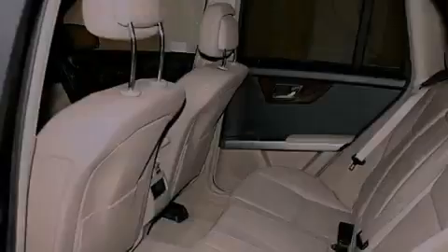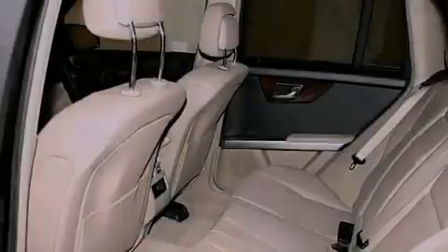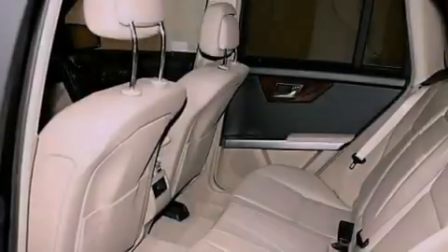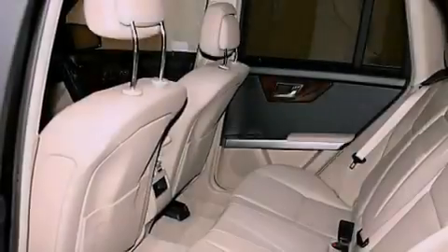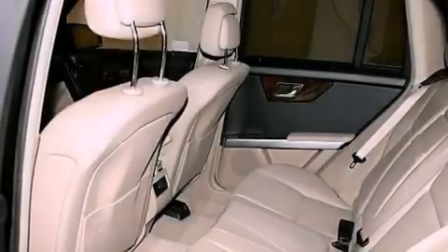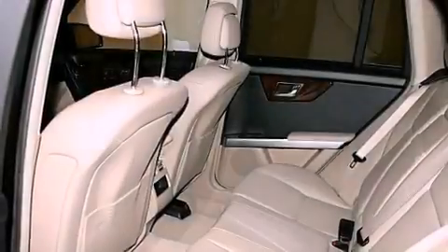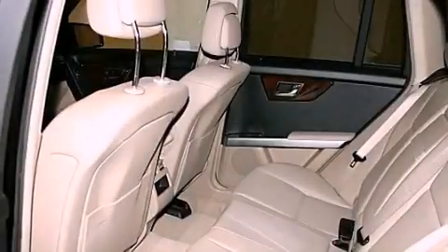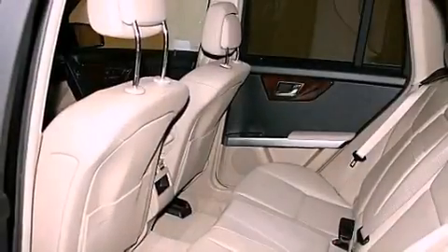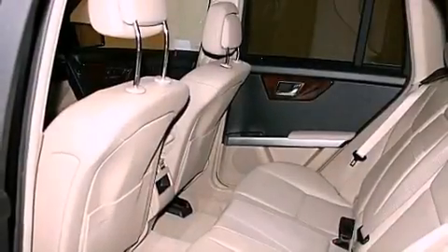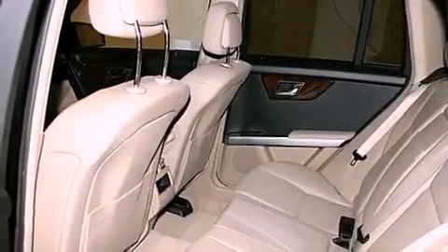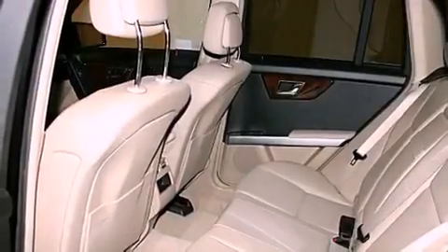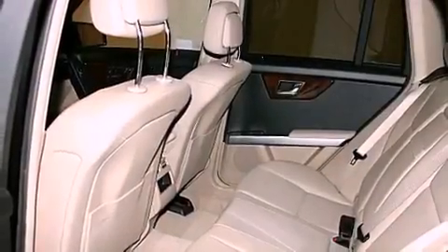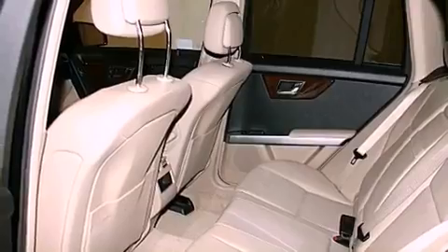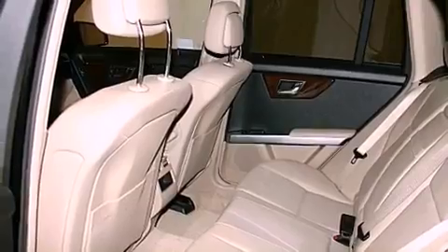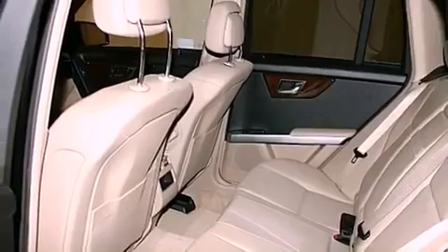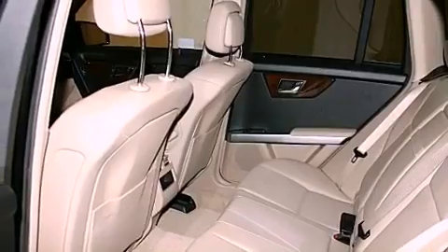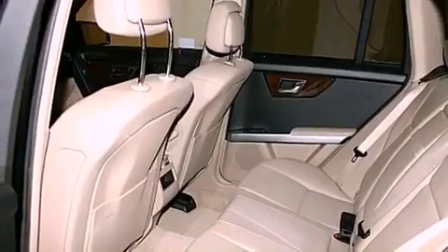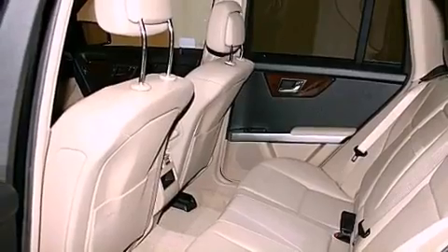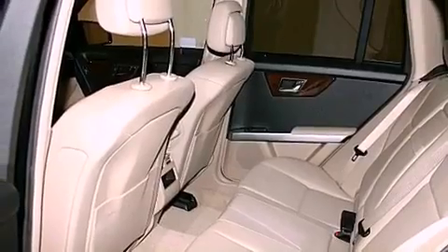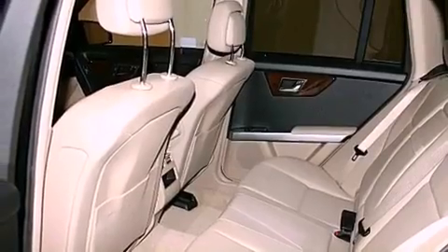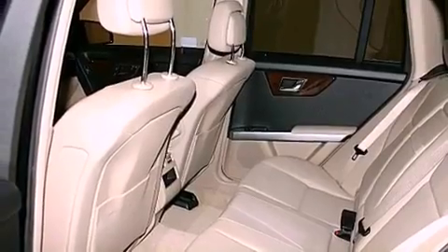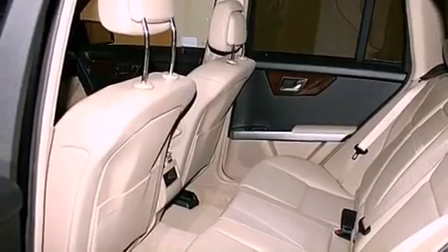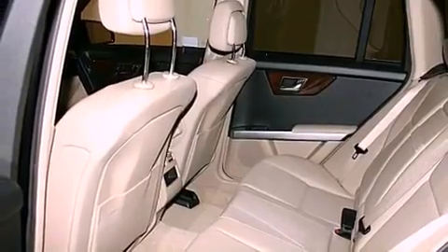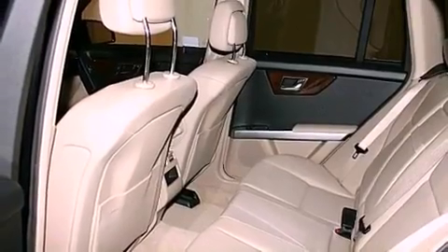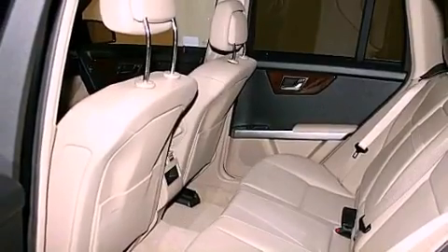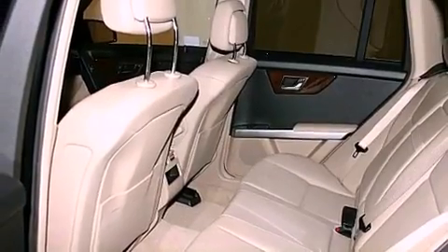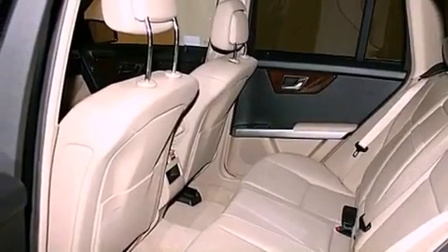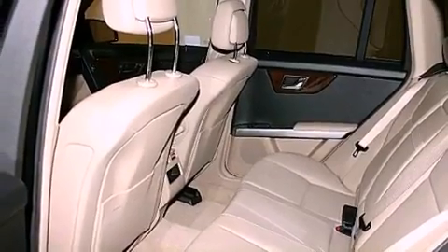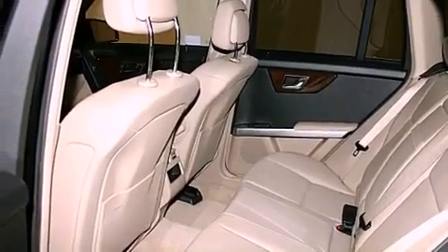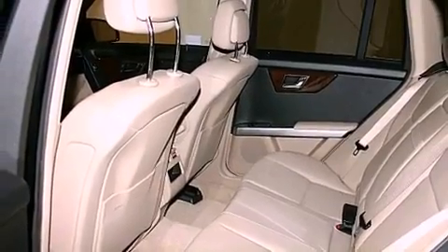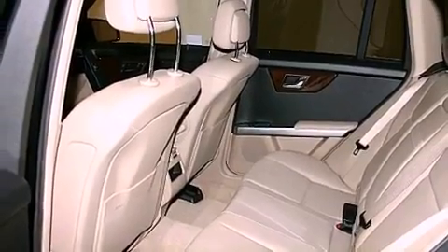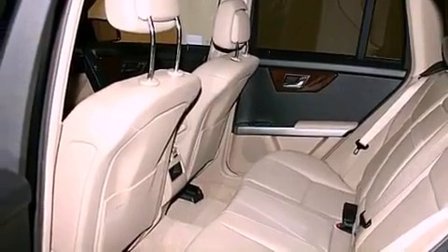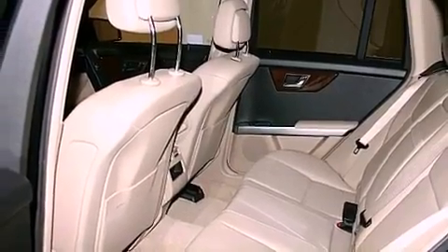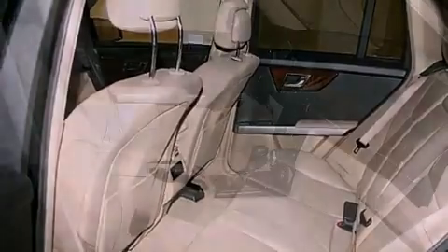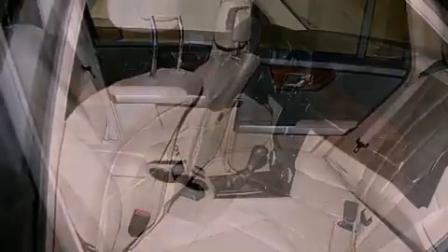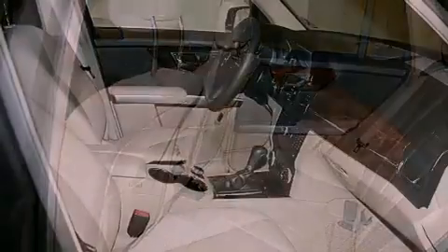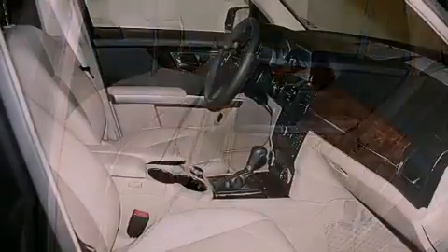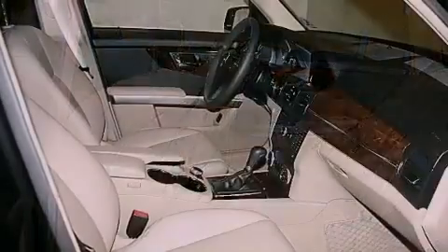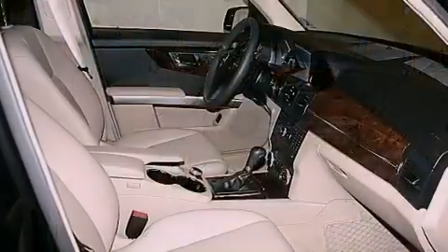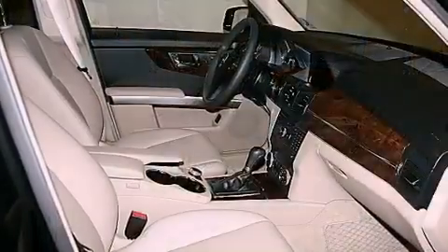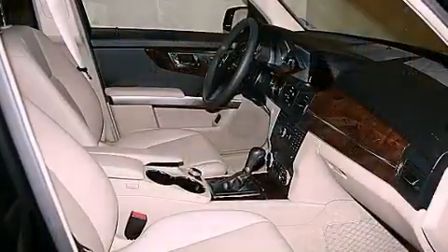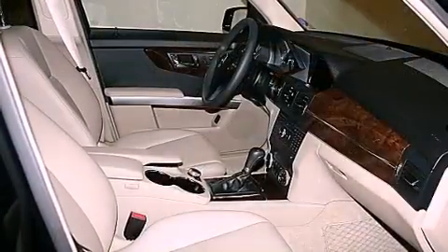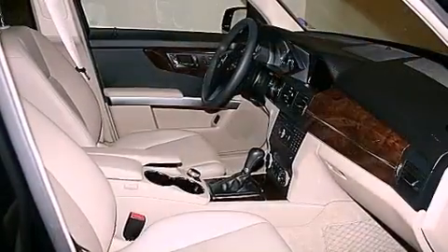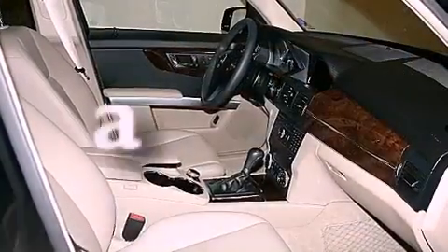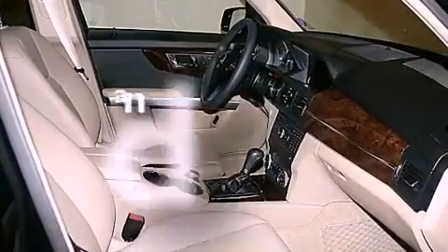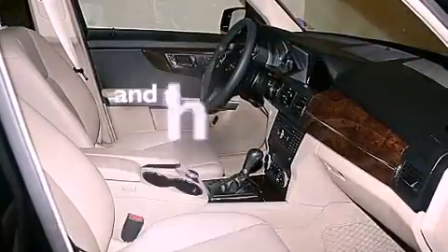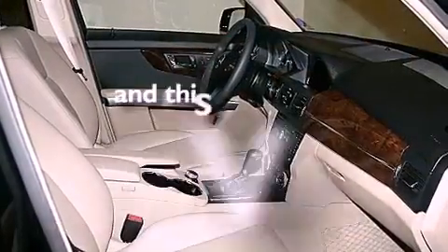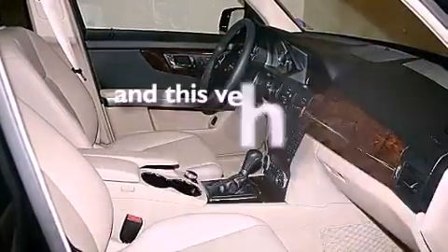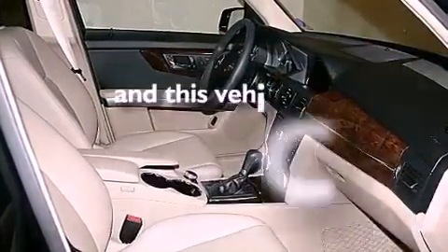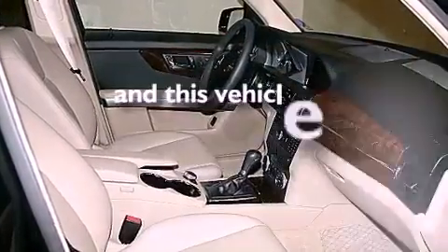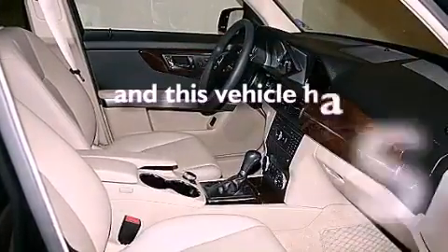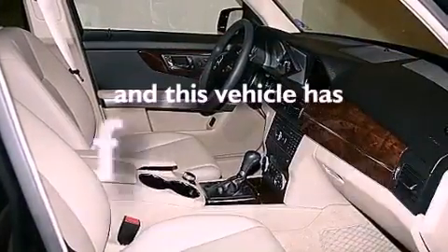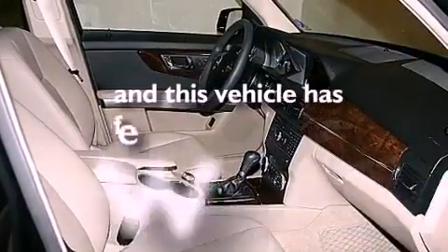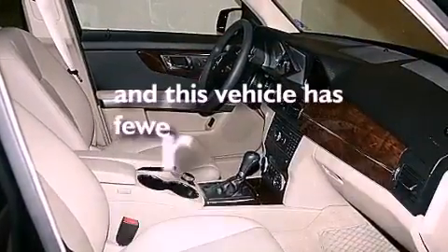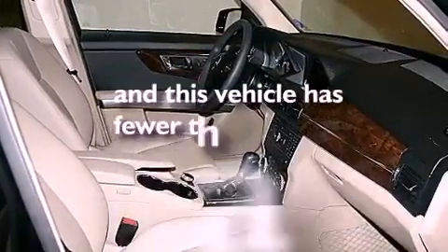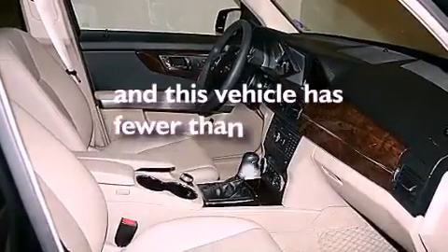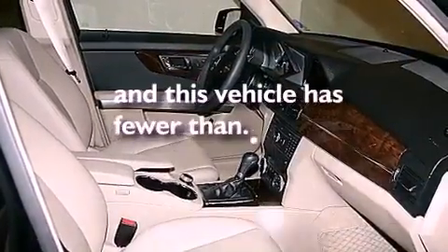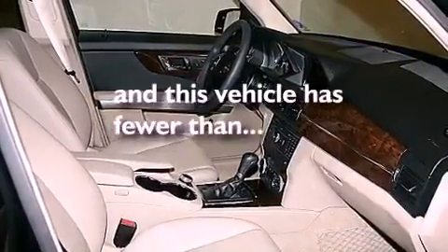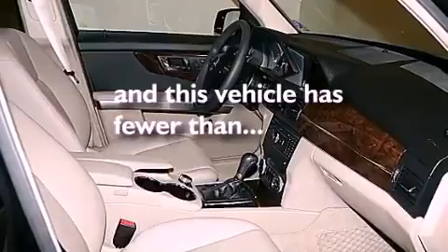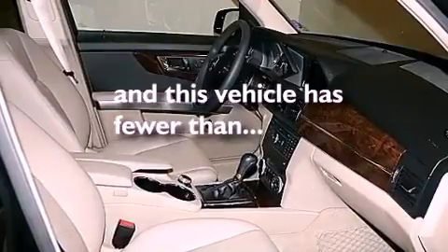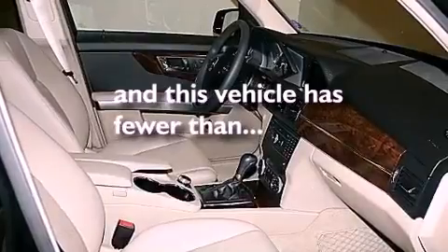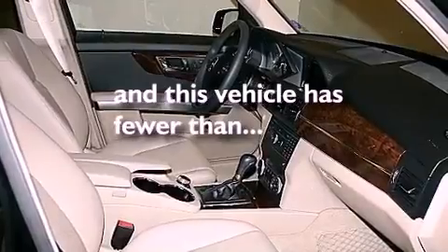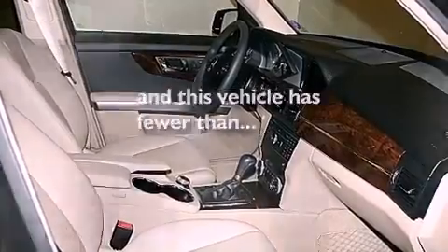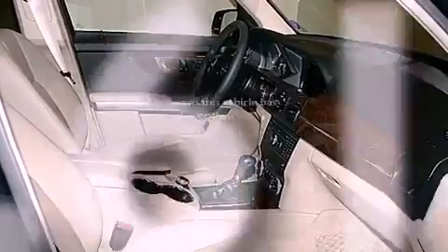Additional features include aluminum wheels, a low tire pressure indicator, heated seats, and this vehicle has less than 6,000 miles.